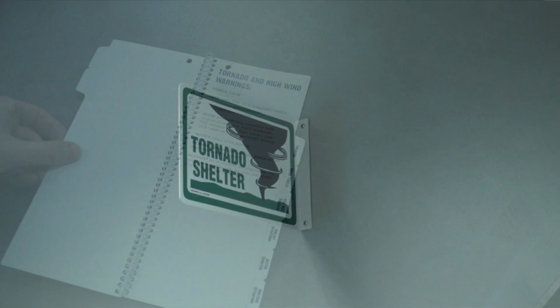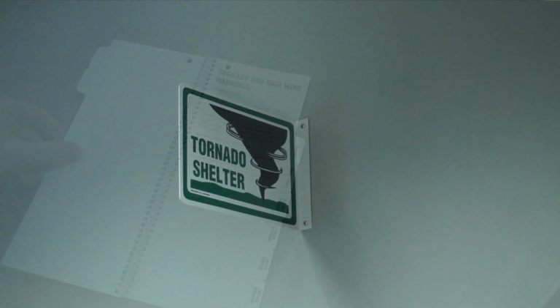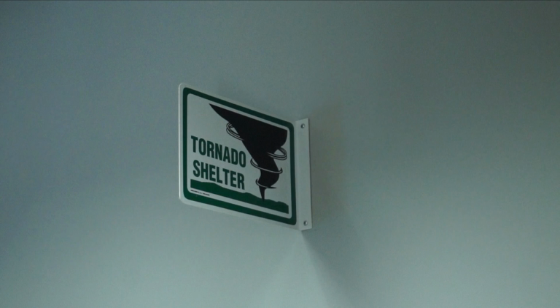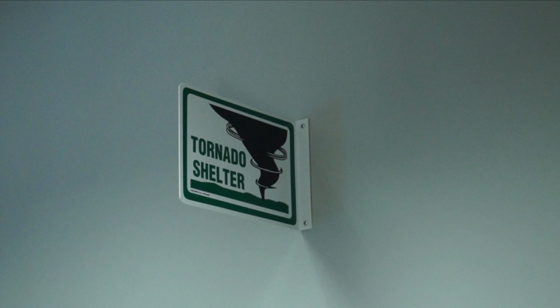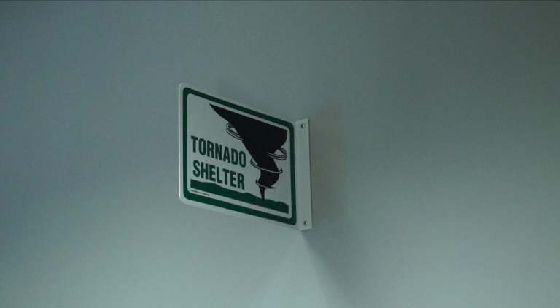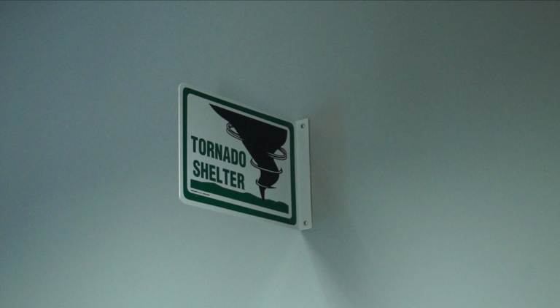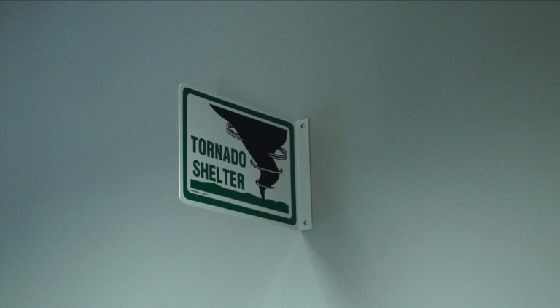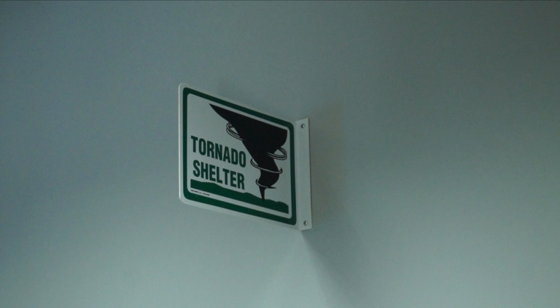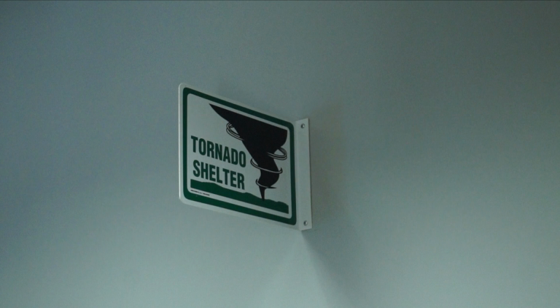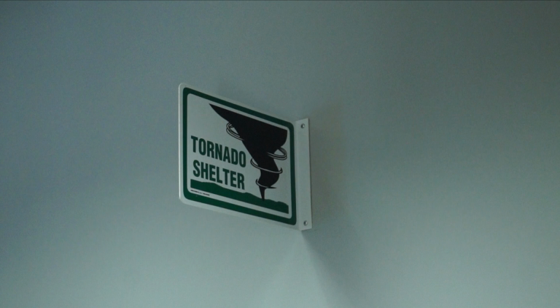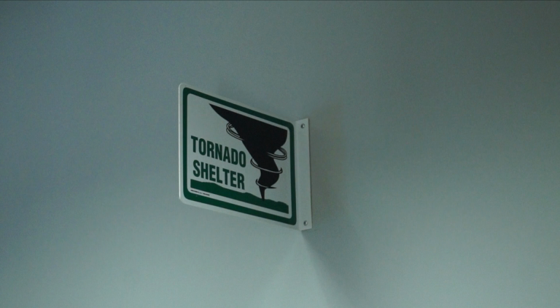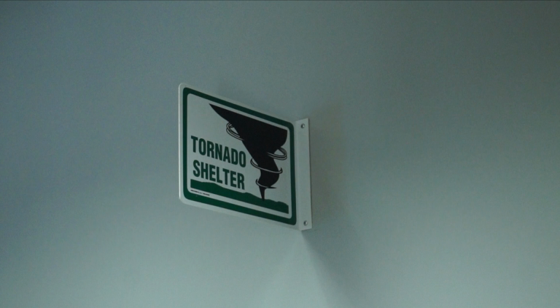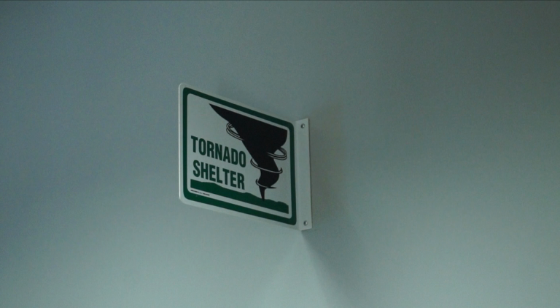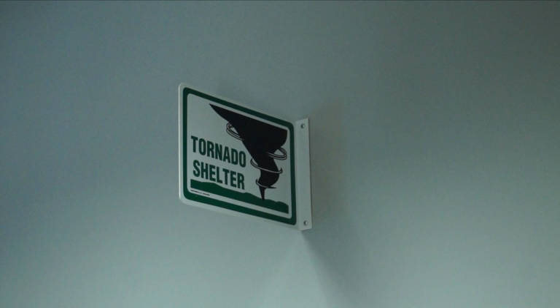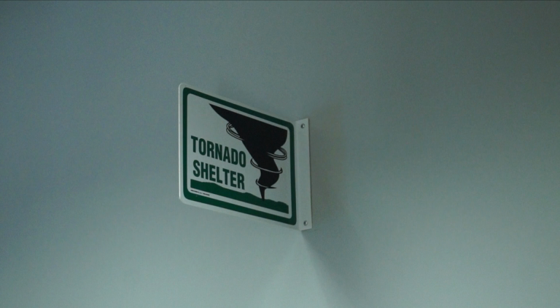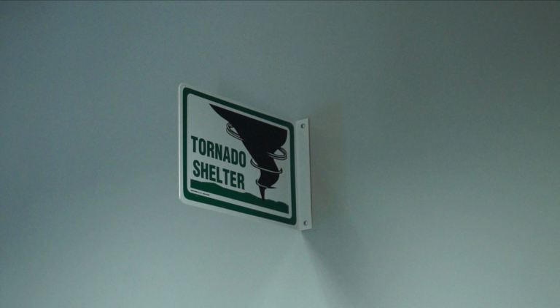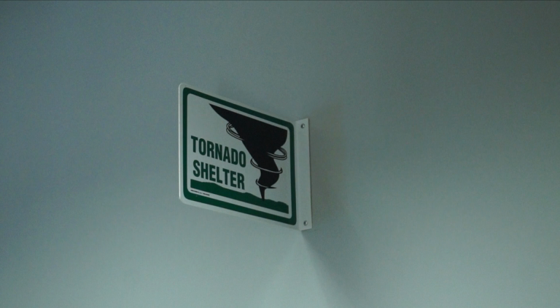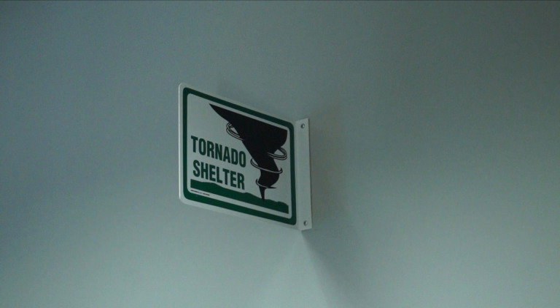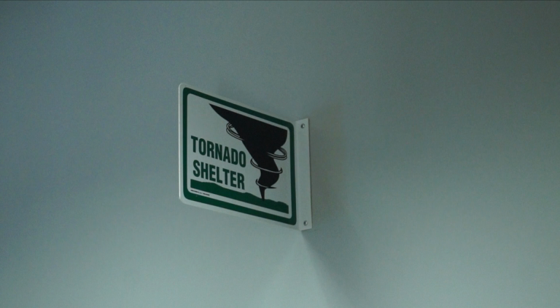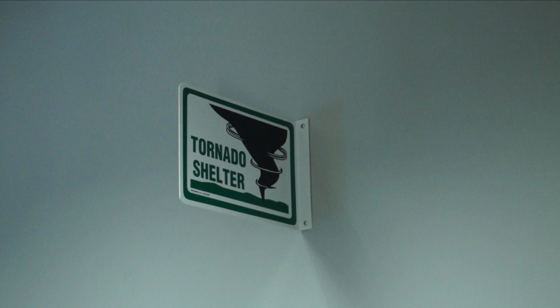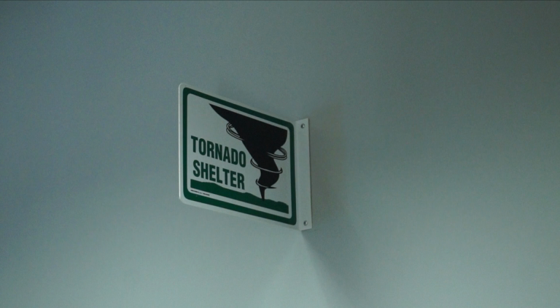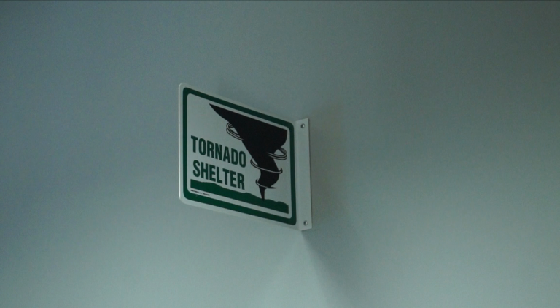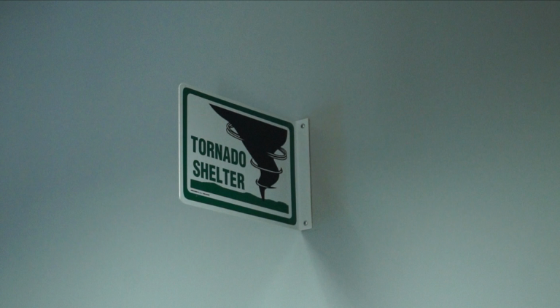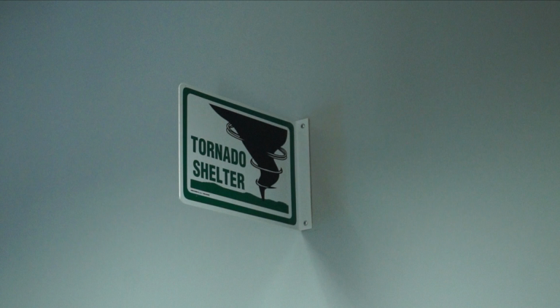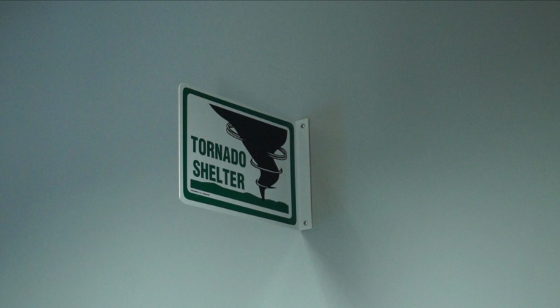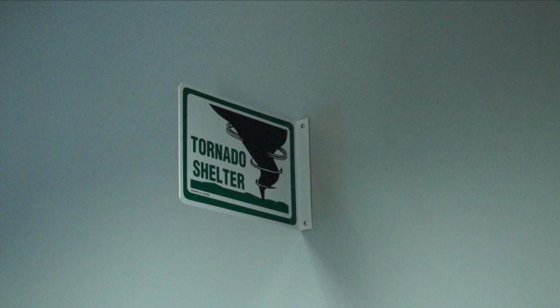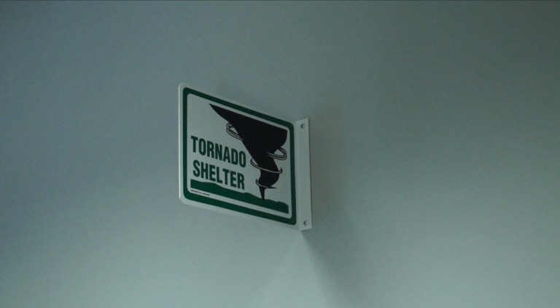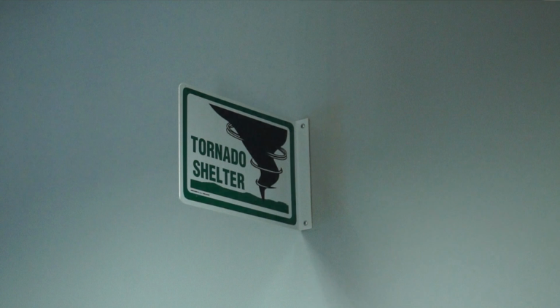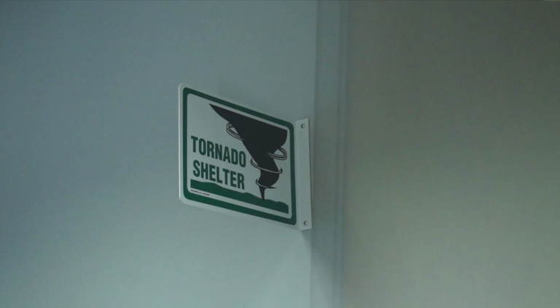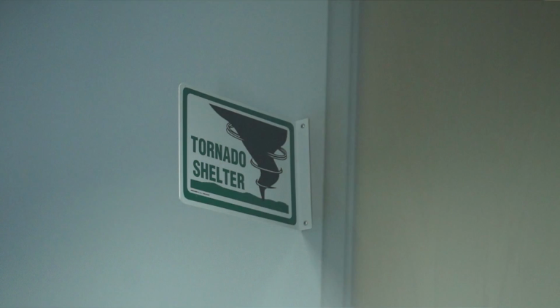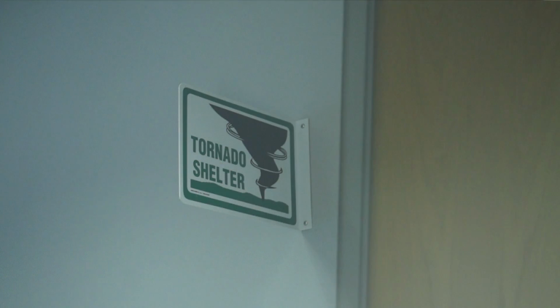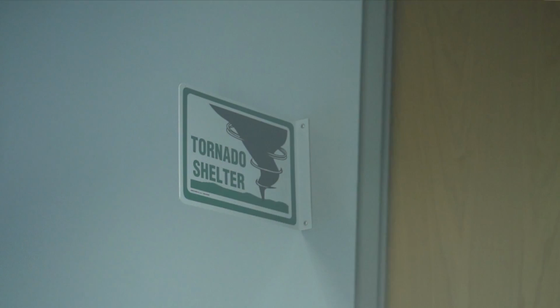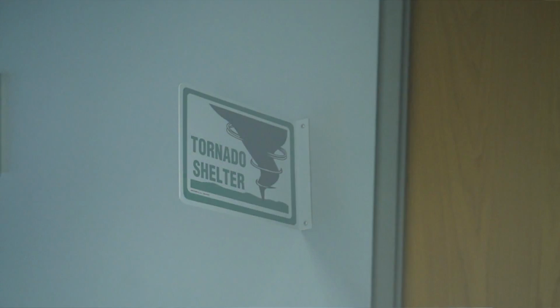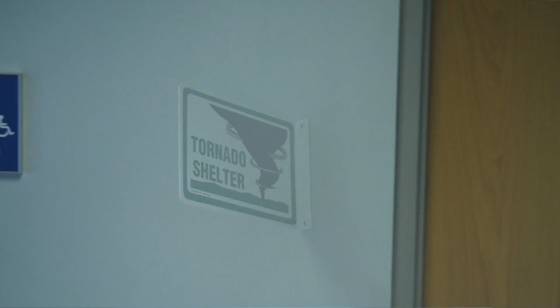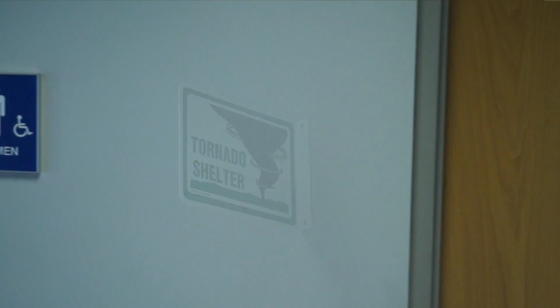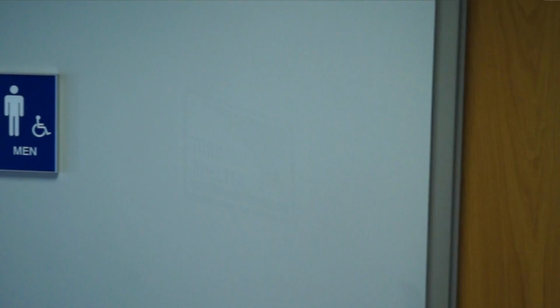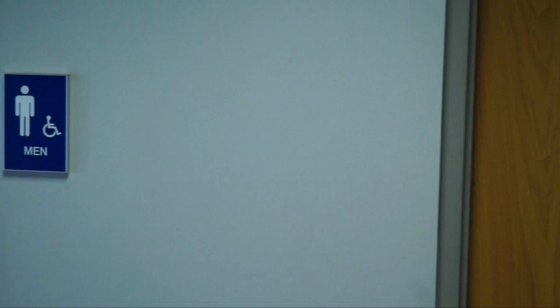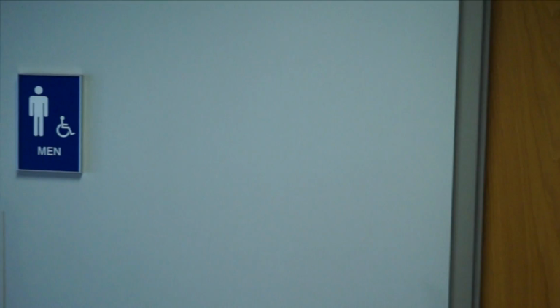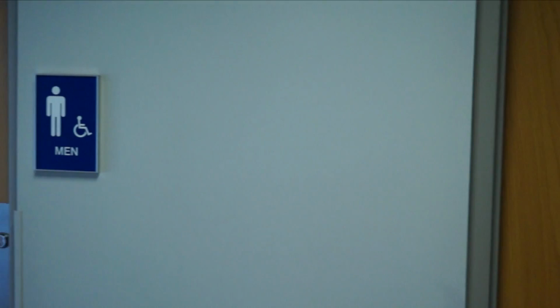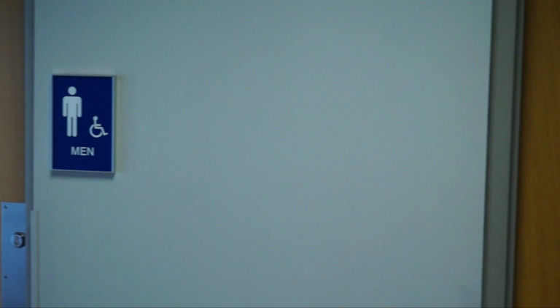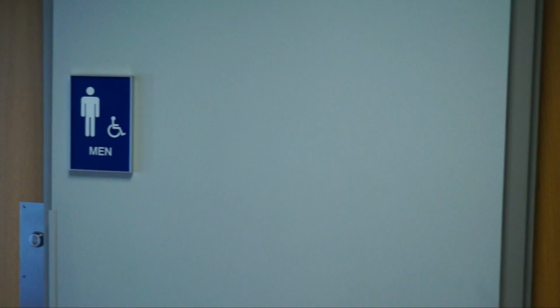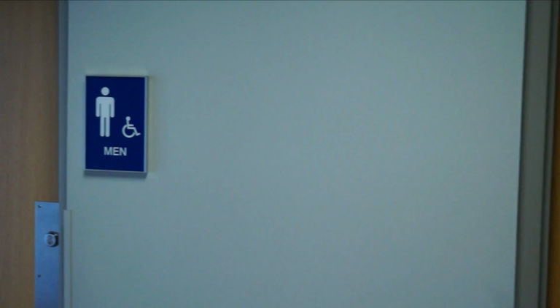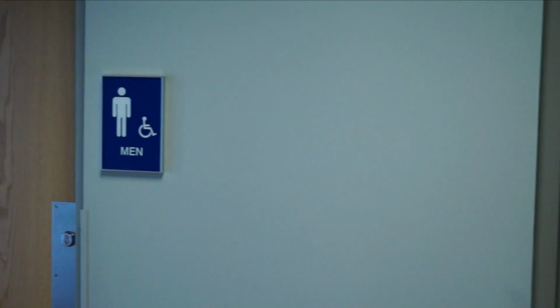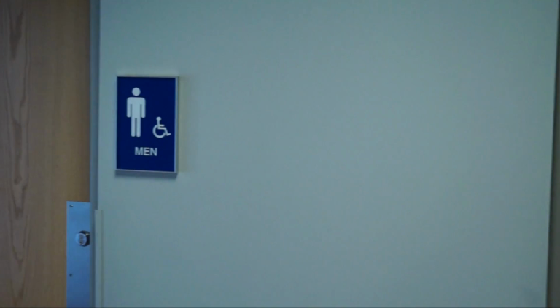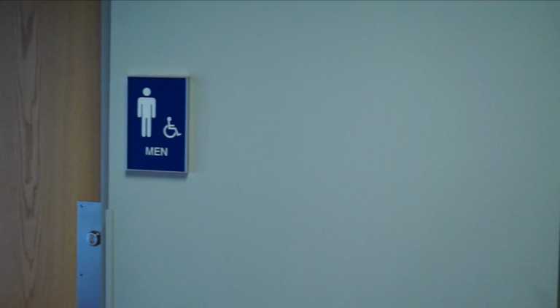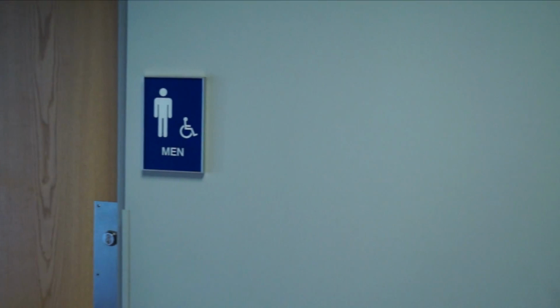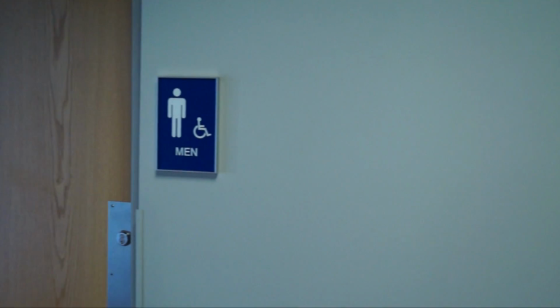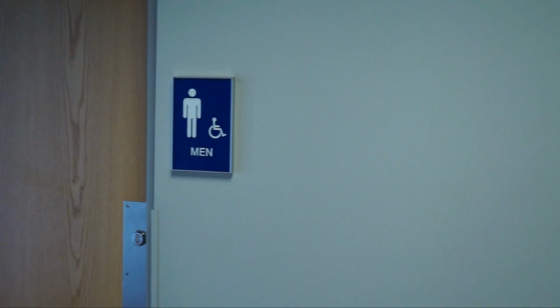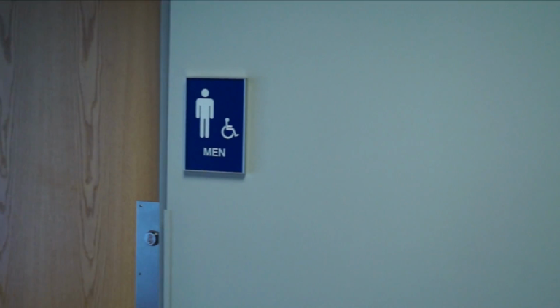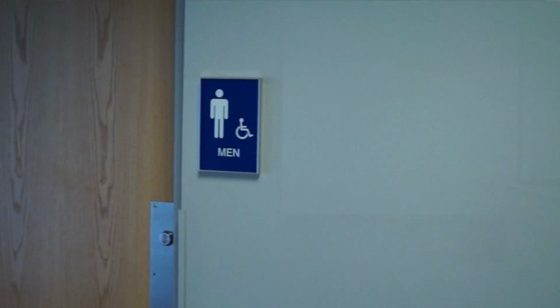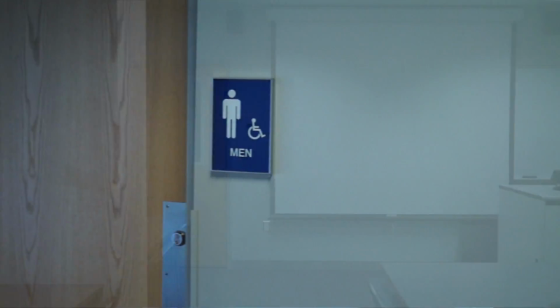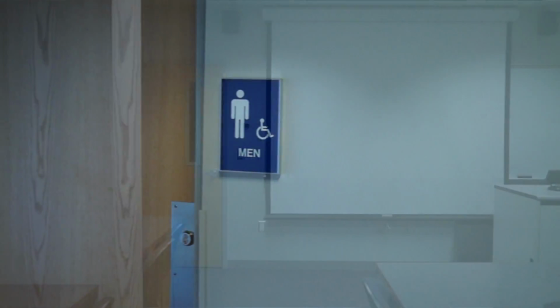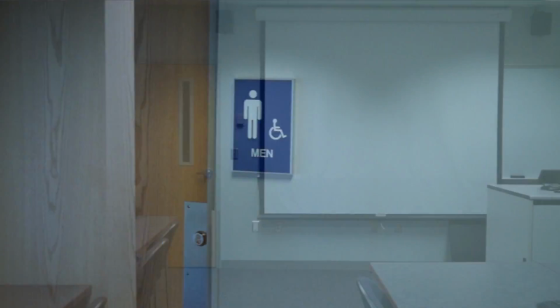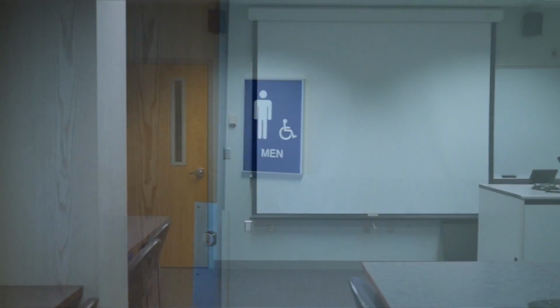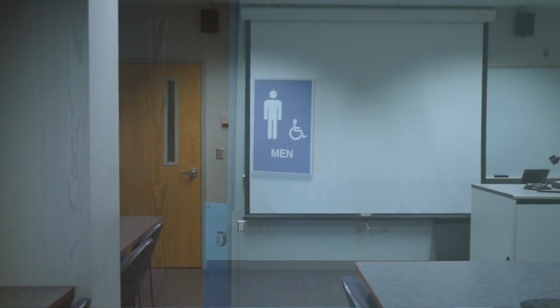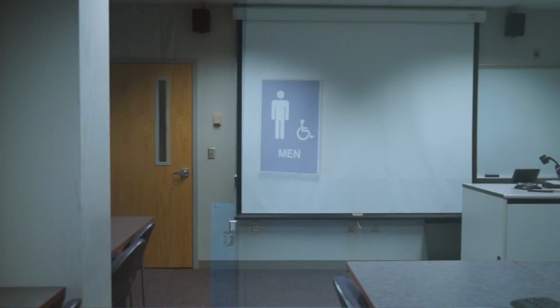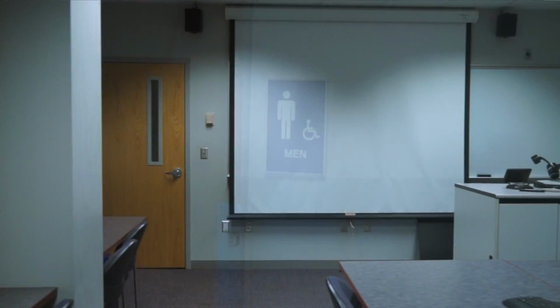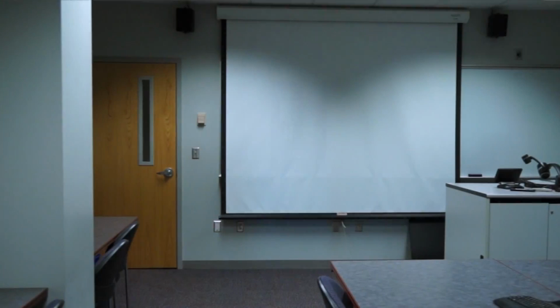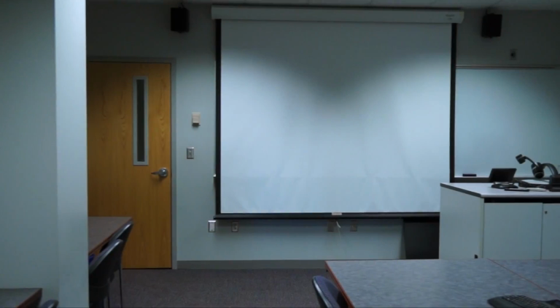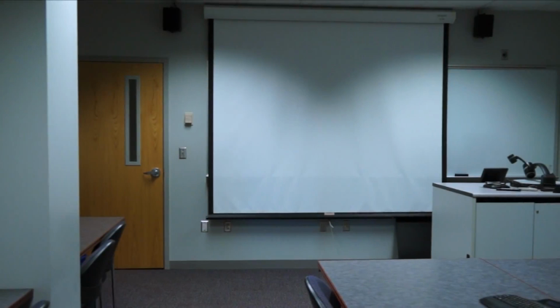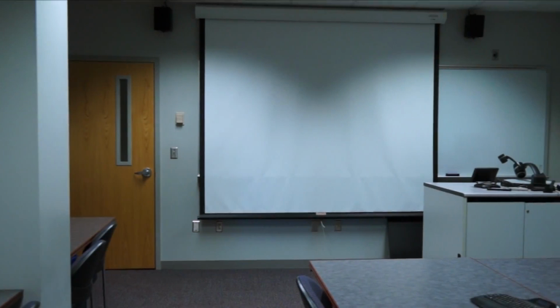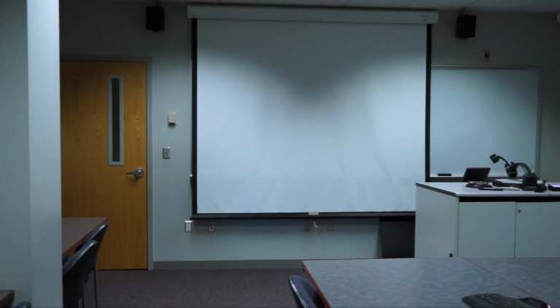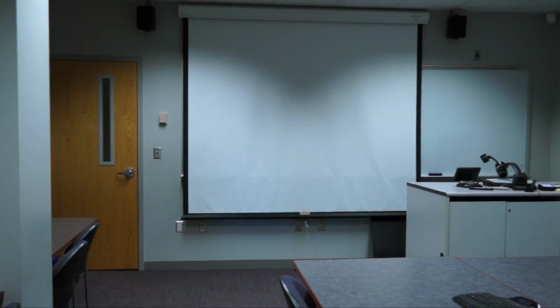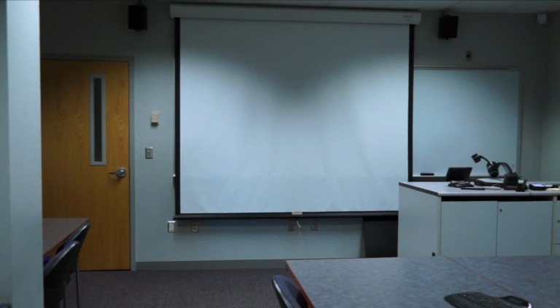Other signage indicates tornado shelter areas. You may also take shelter in restrooms or interior rooms with no windows.